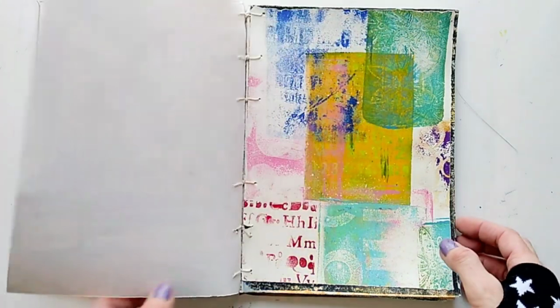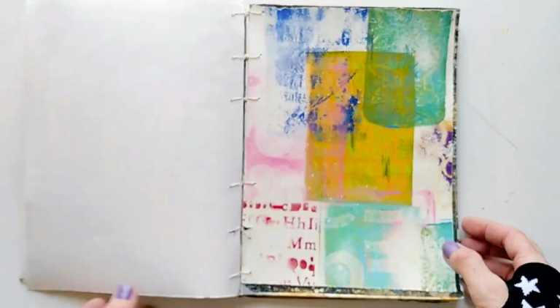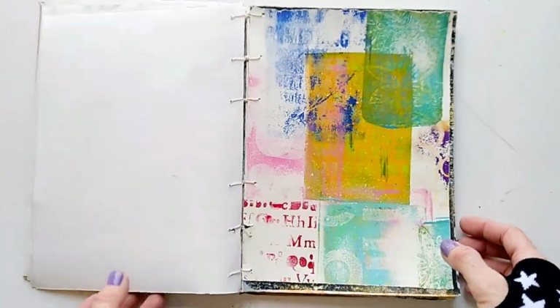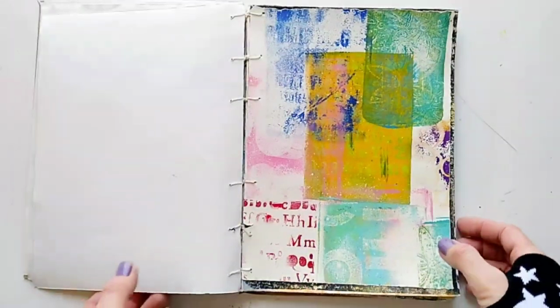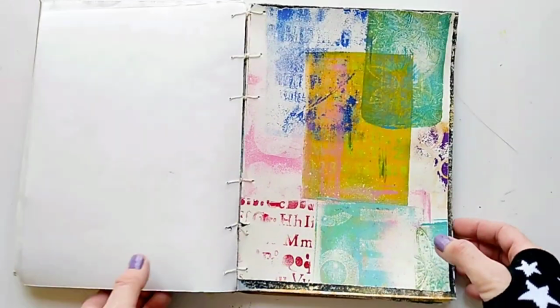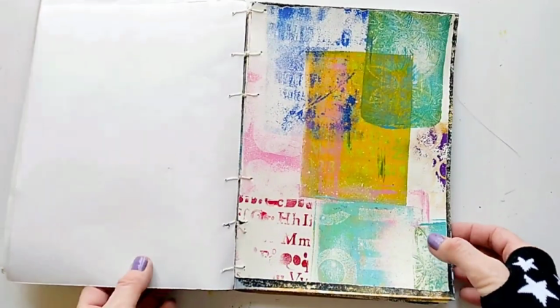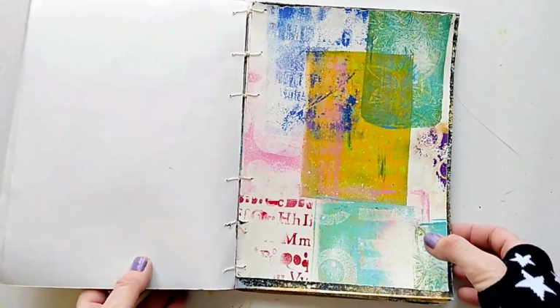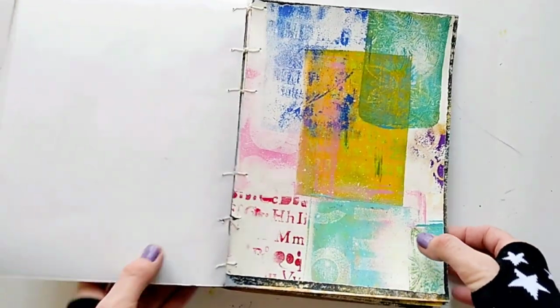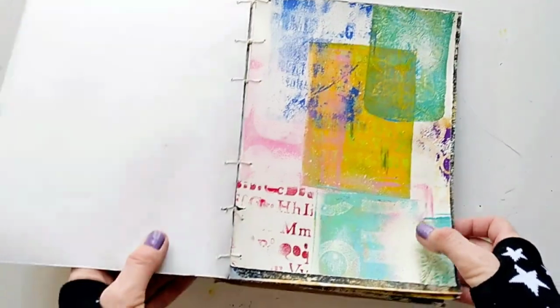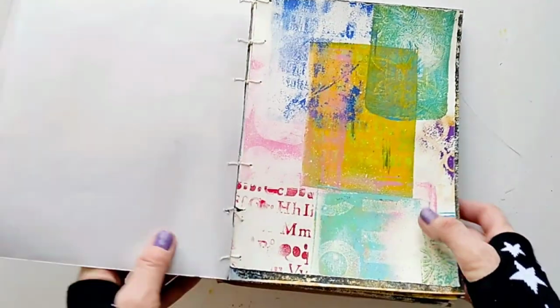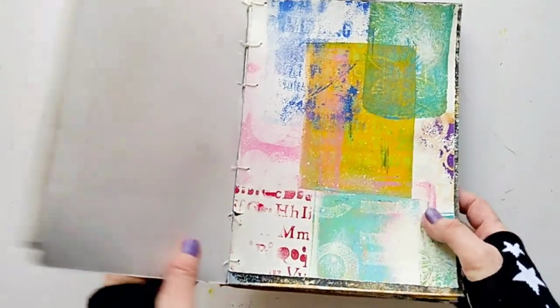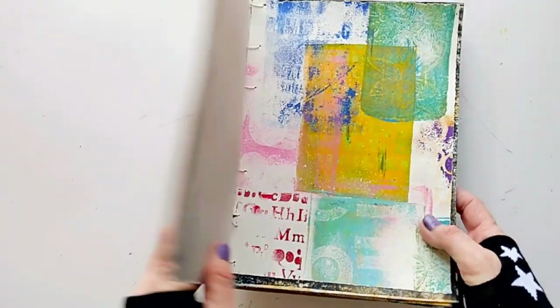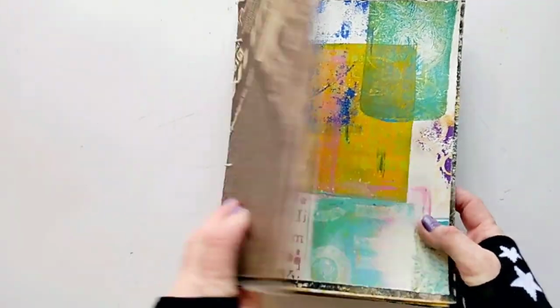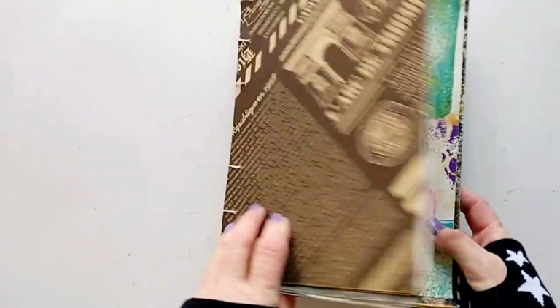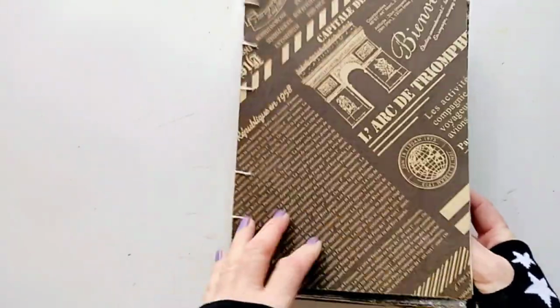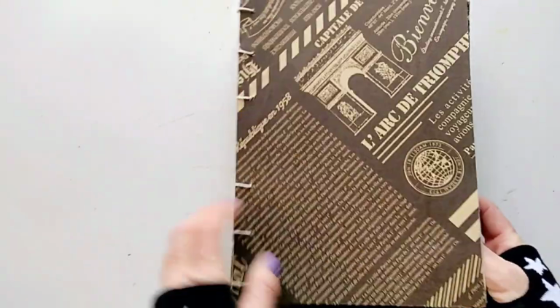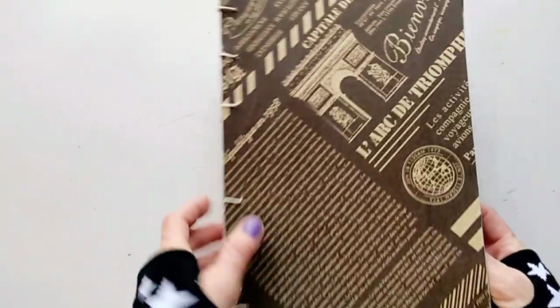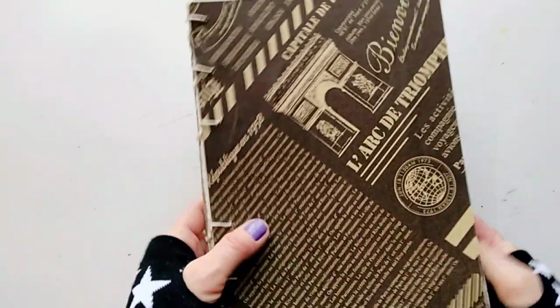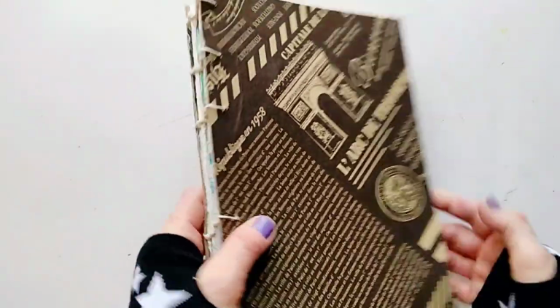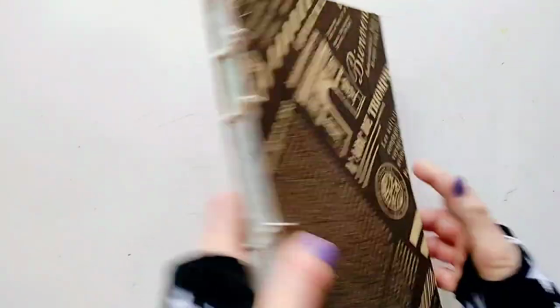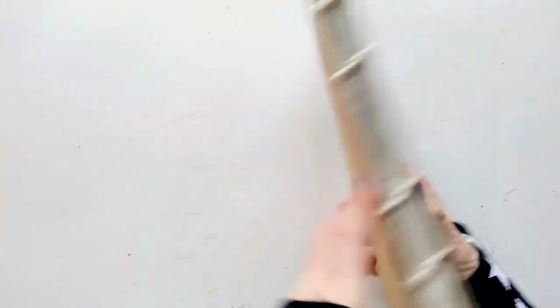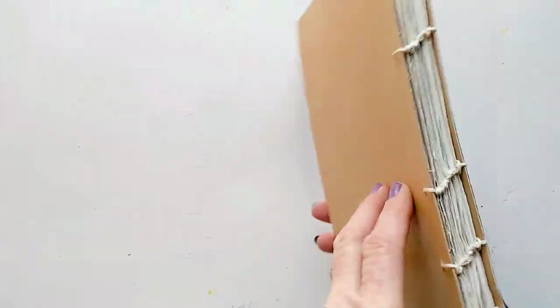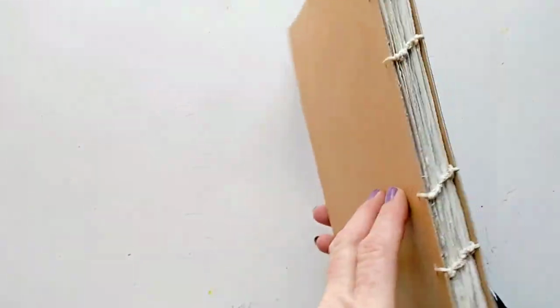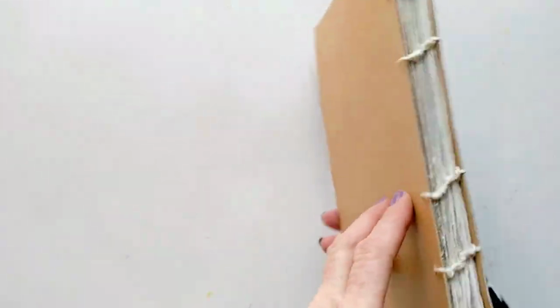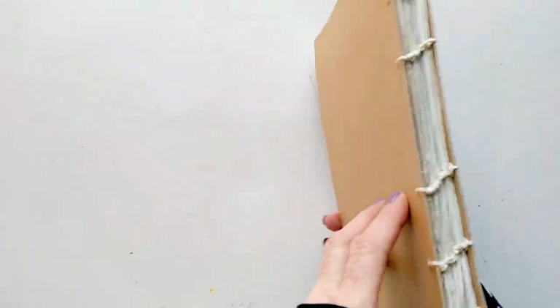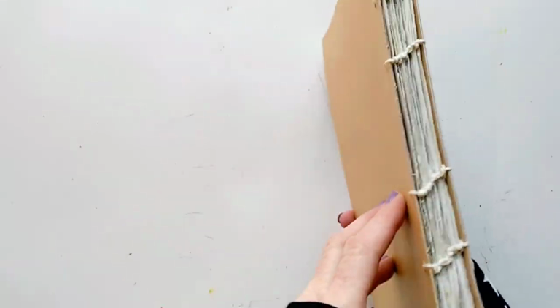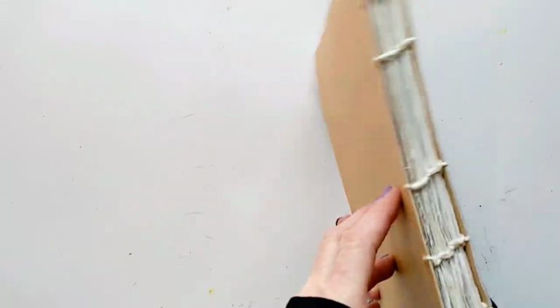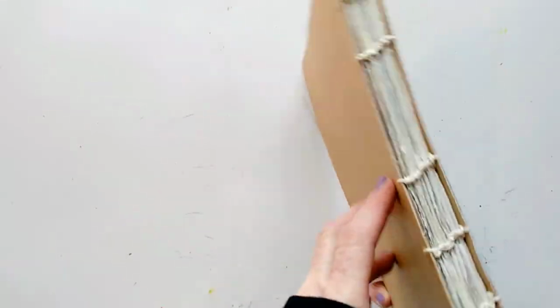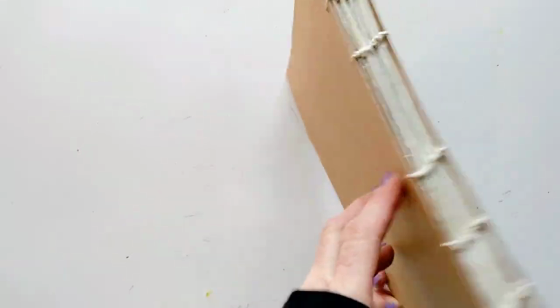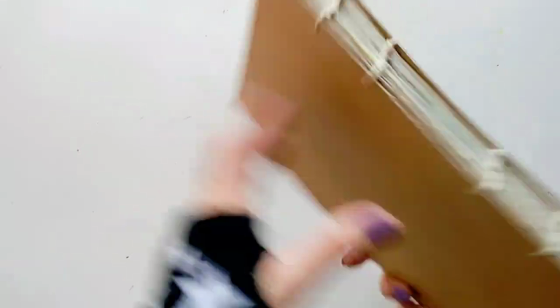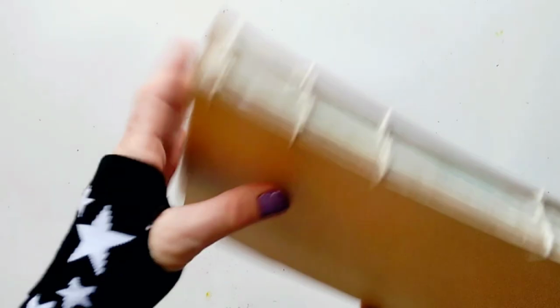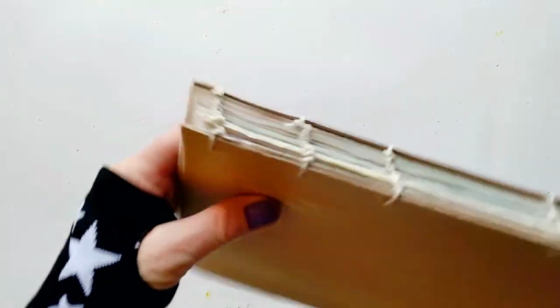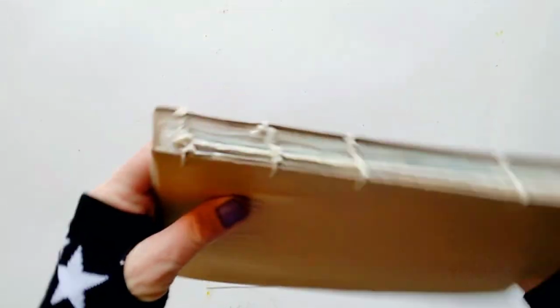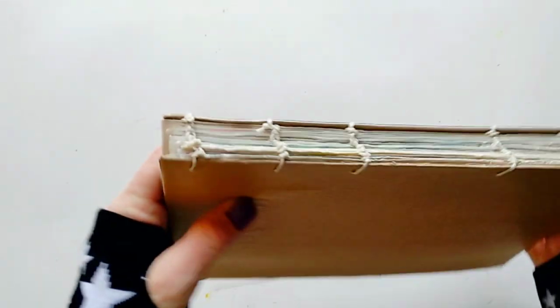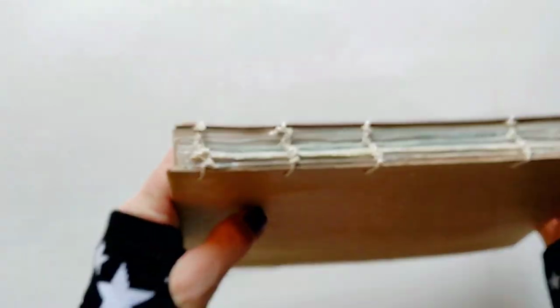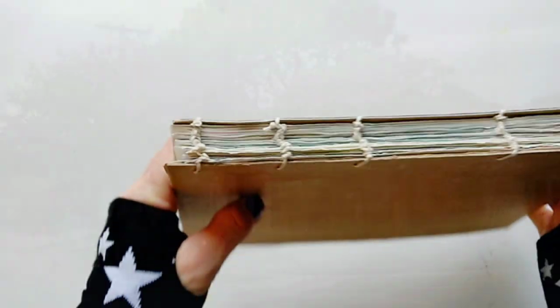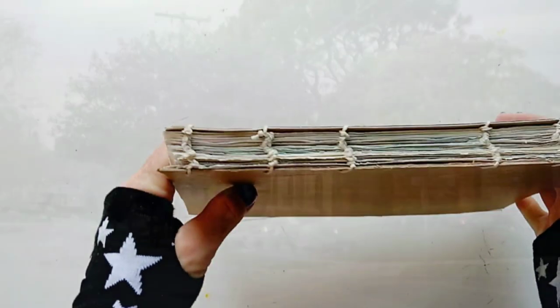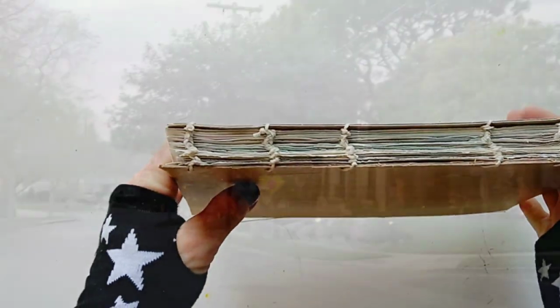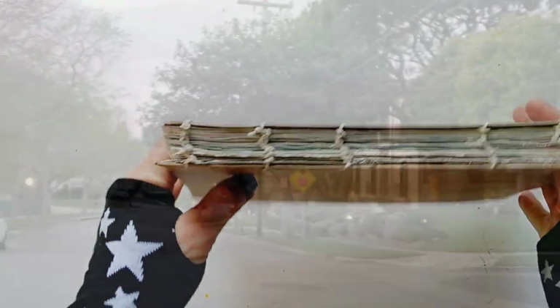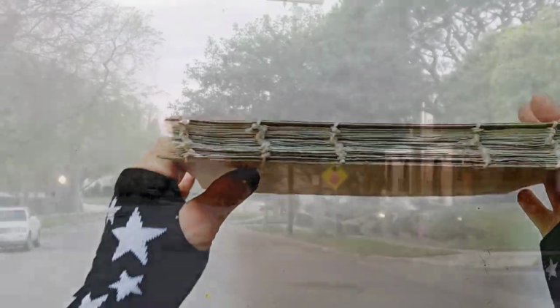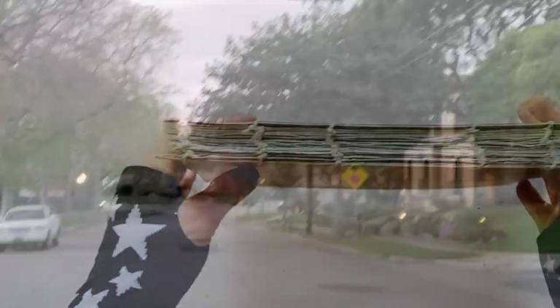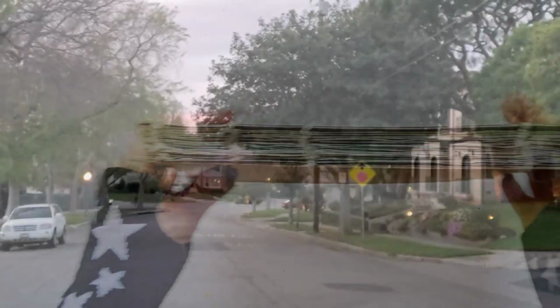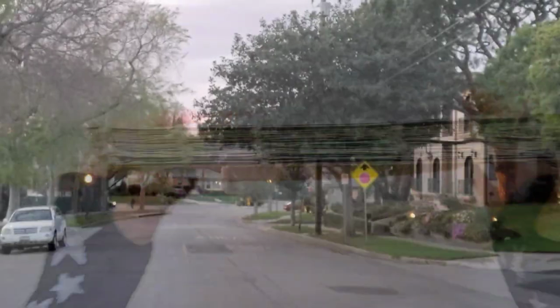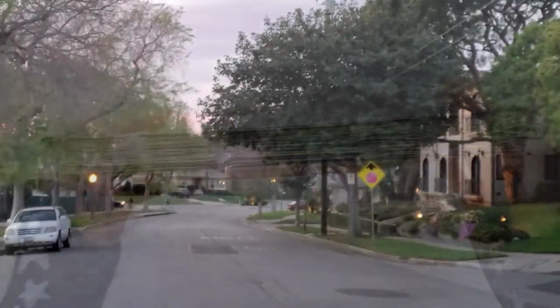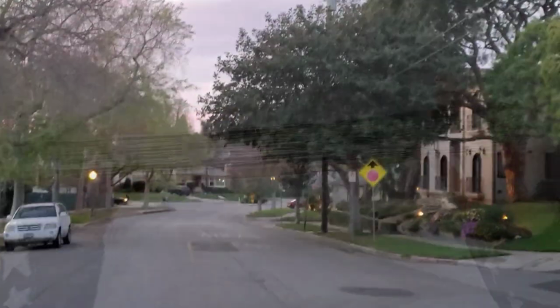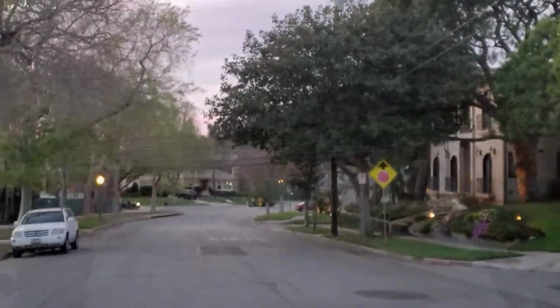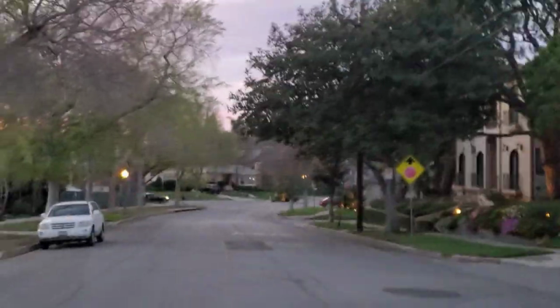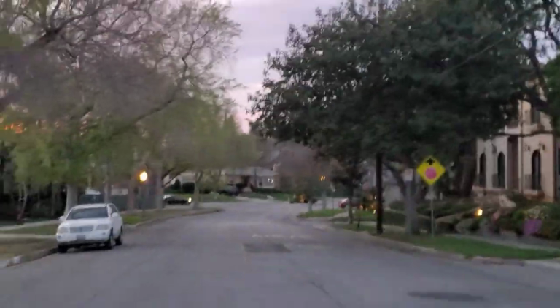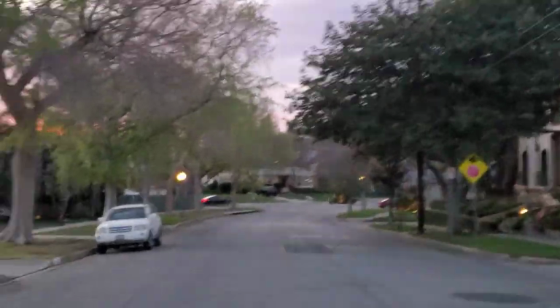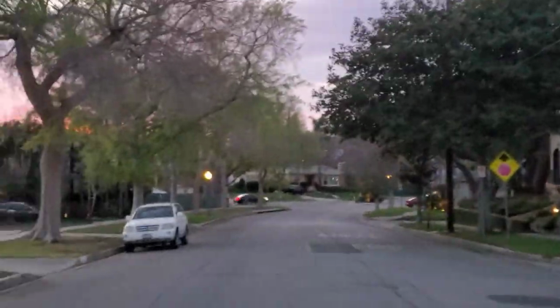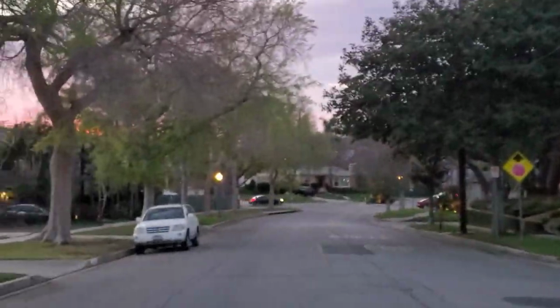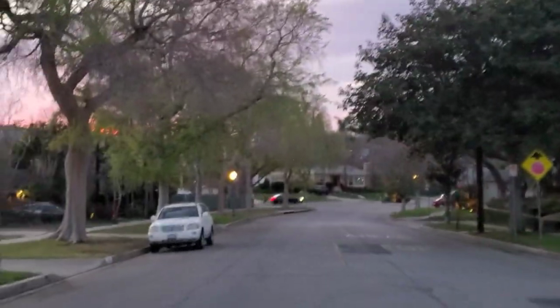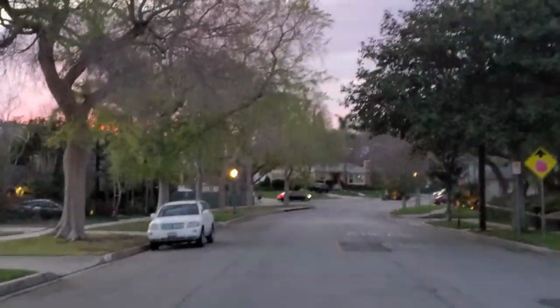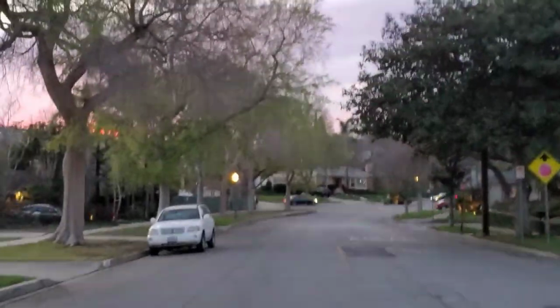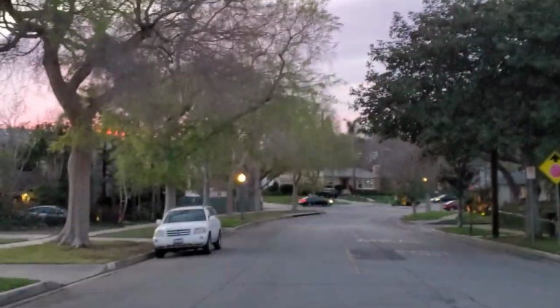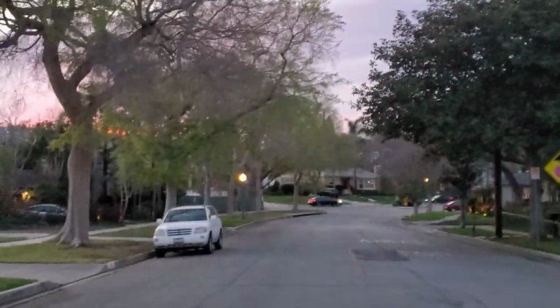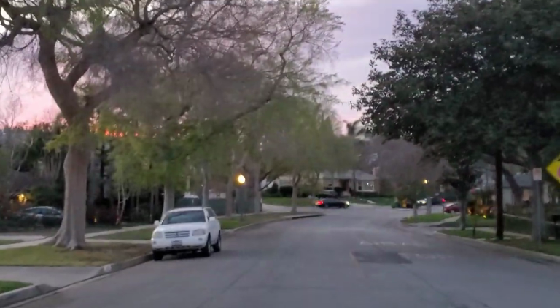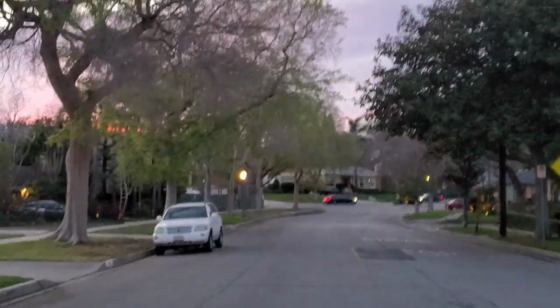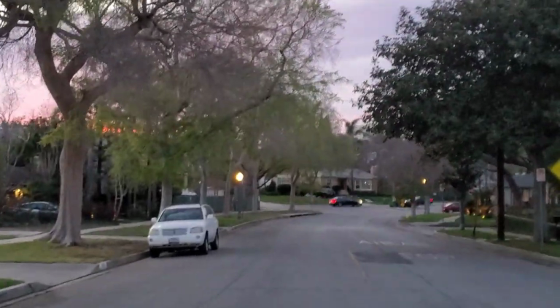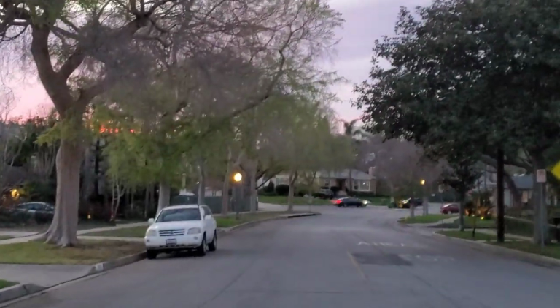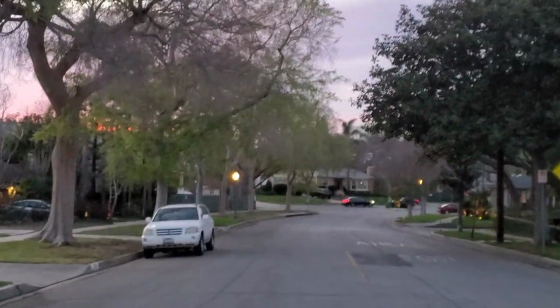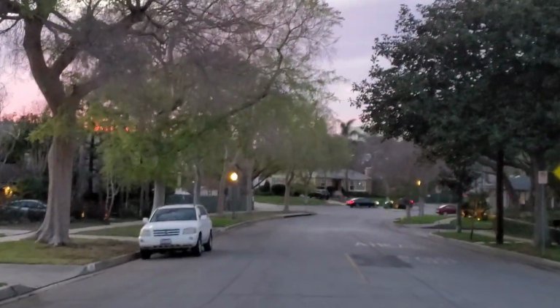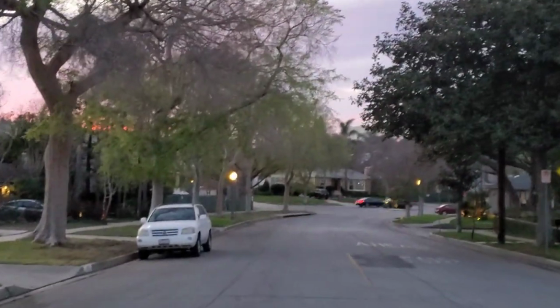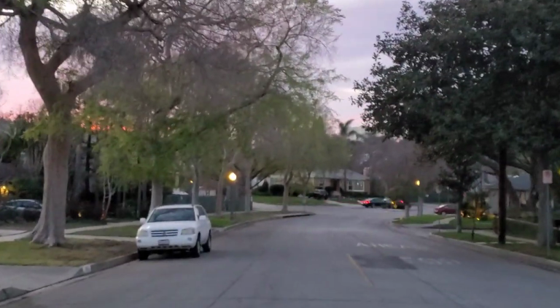And now, after a fun gel printing session, I'm going on my evening walk. I'll see you in the next video.